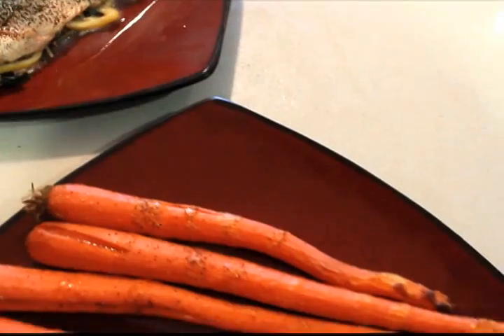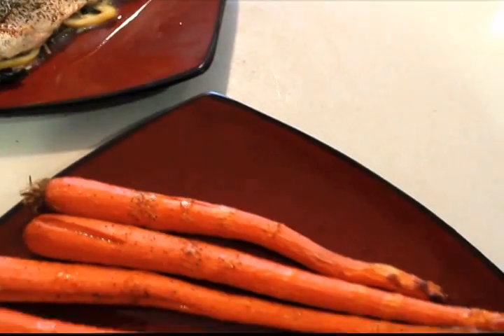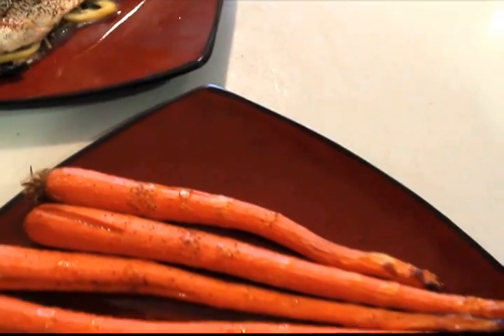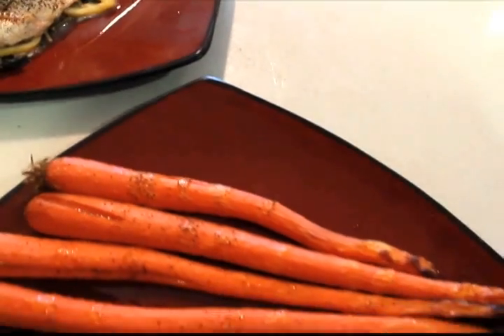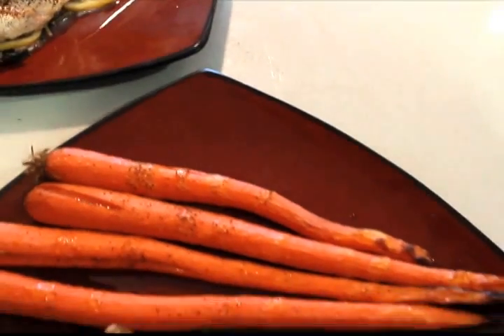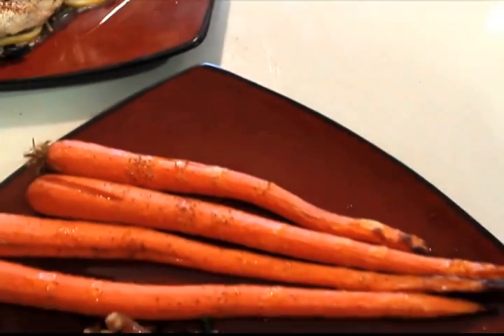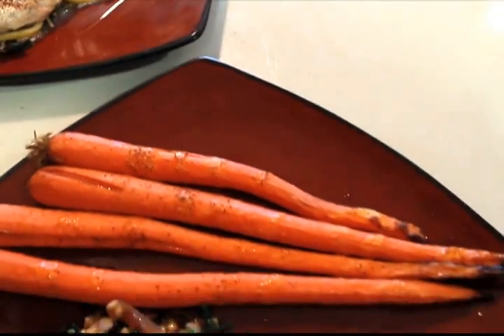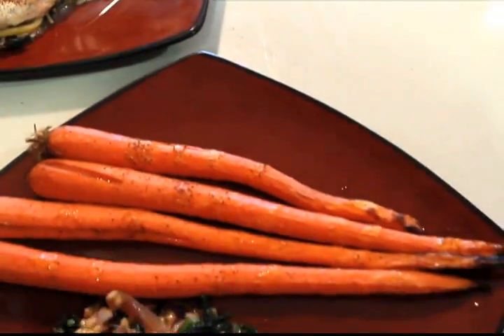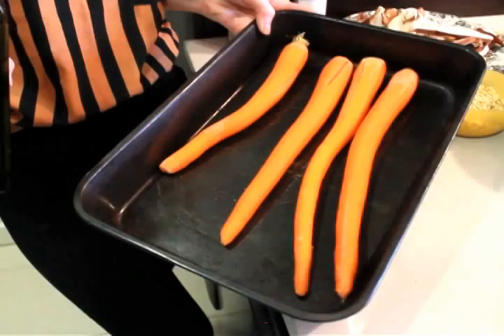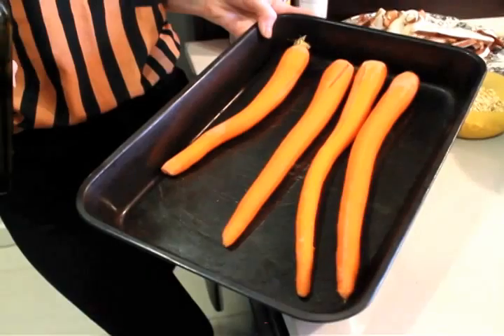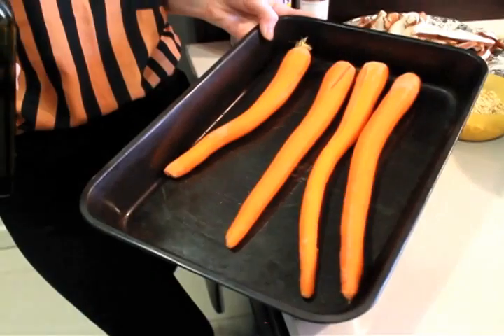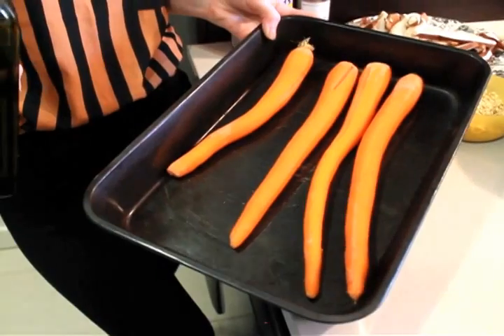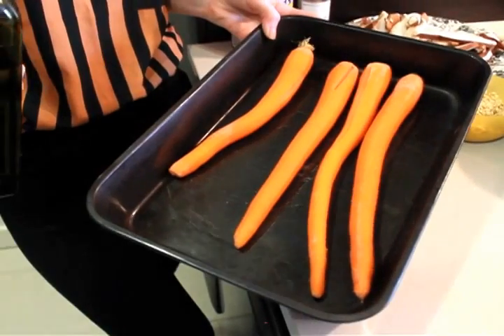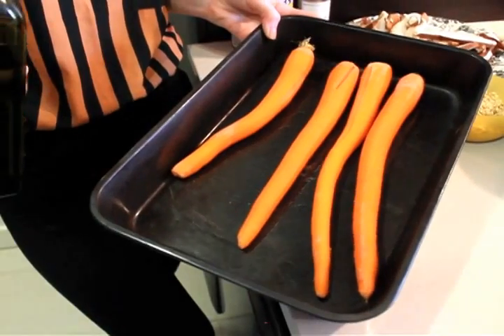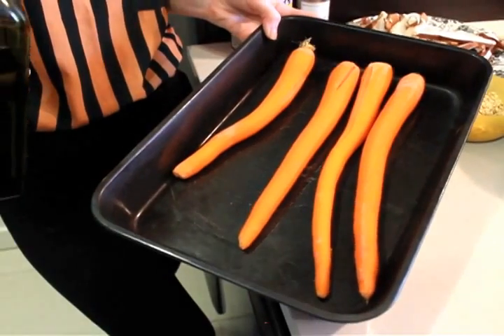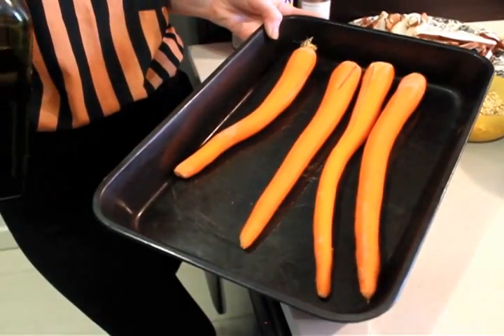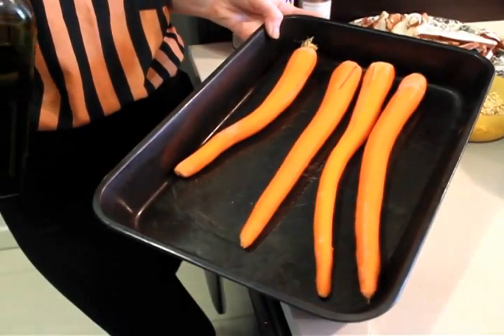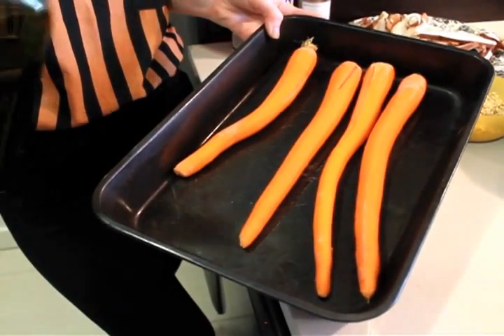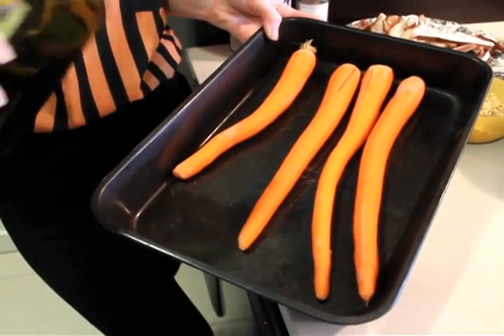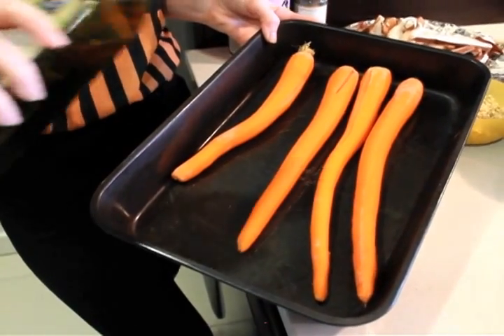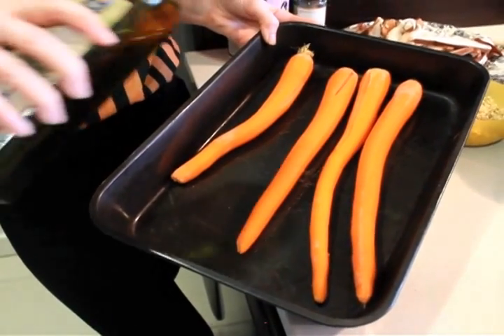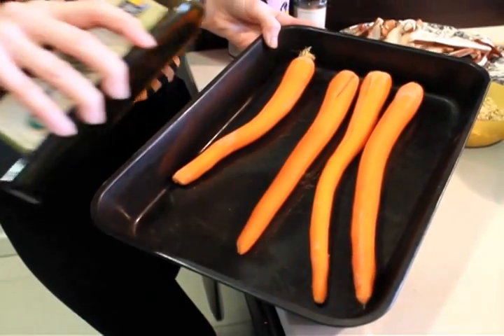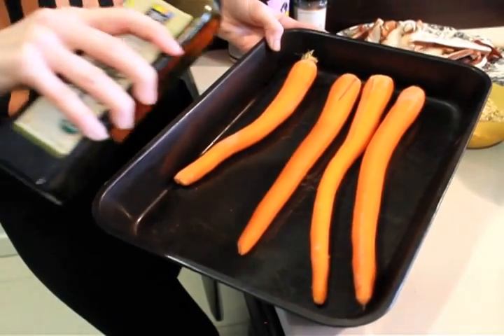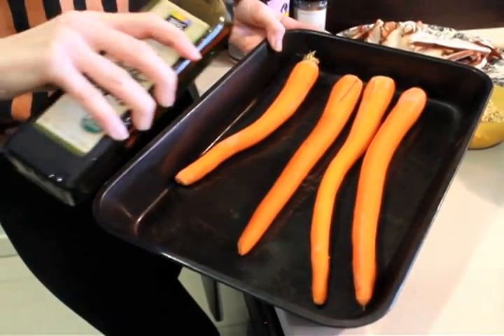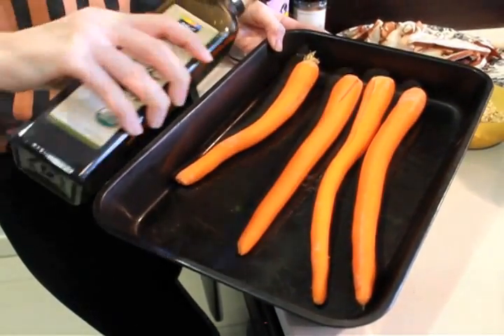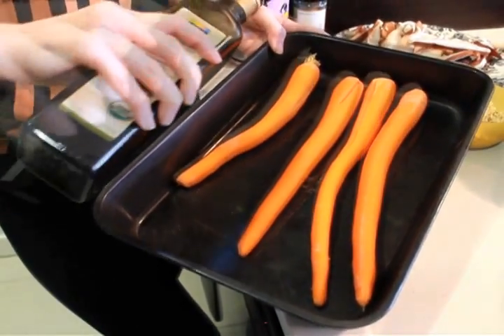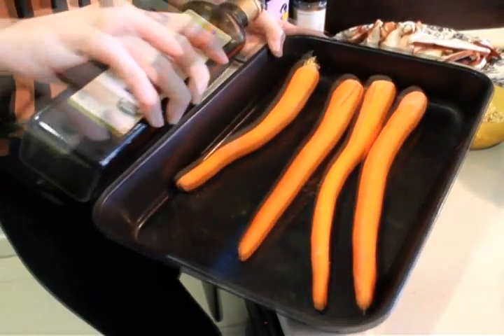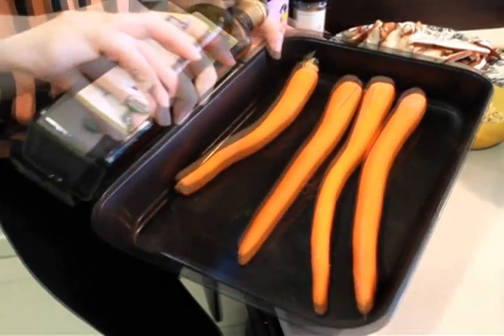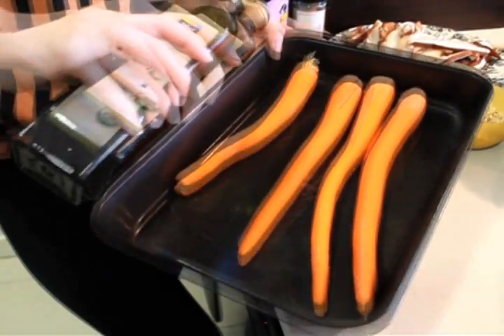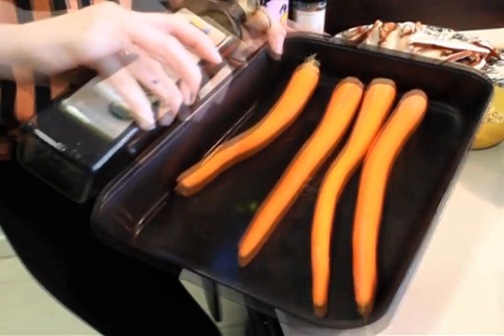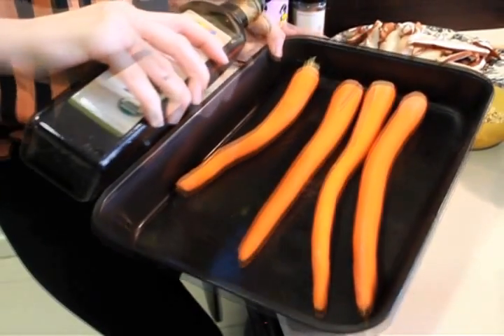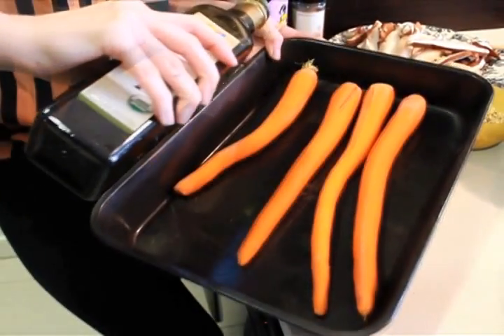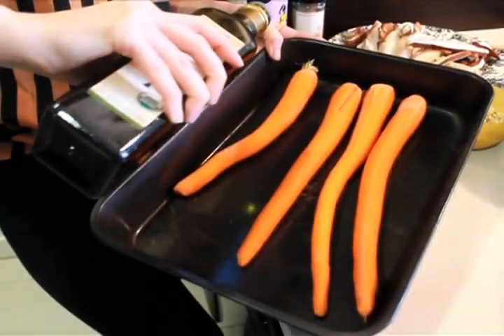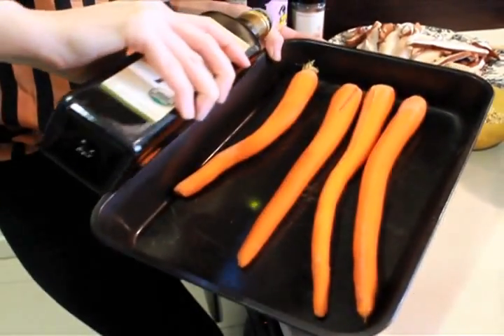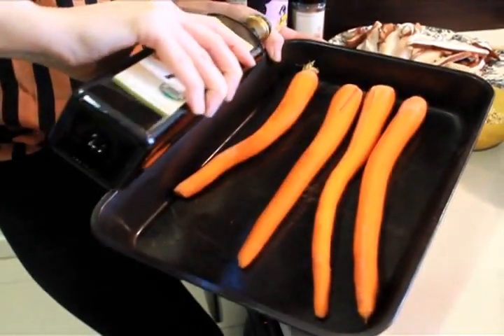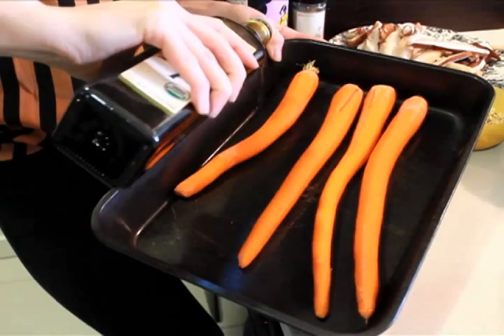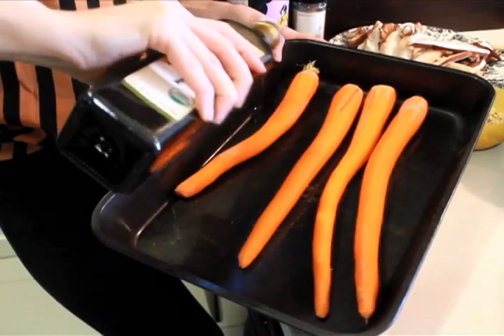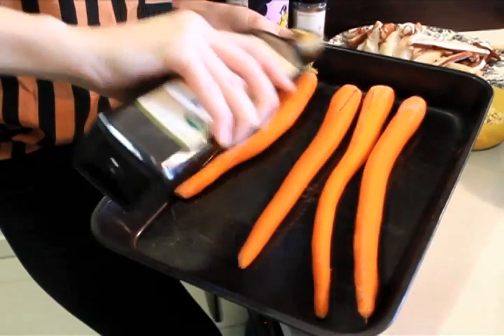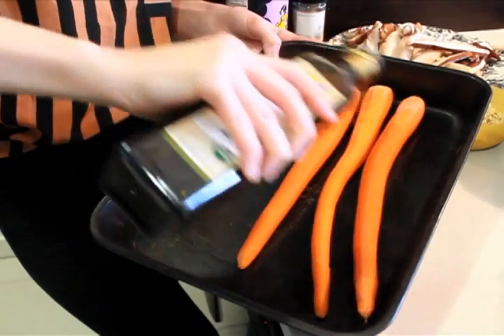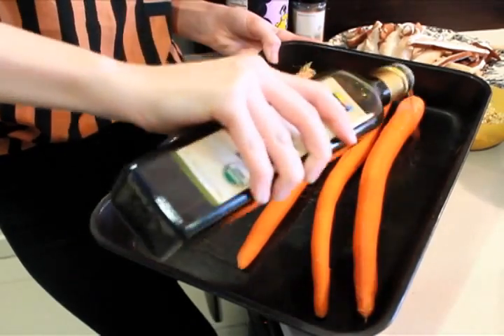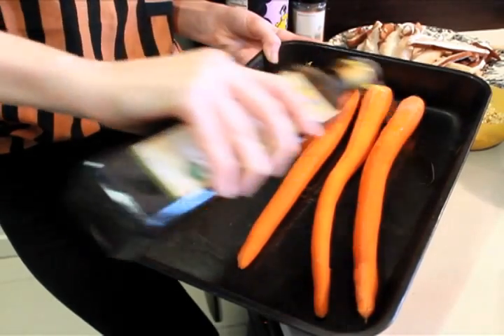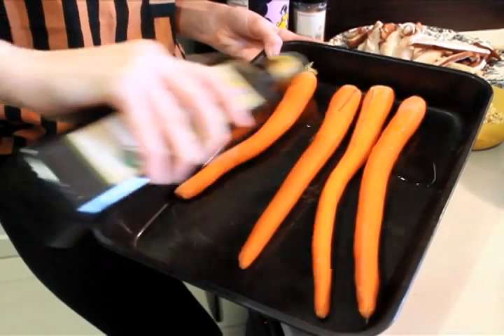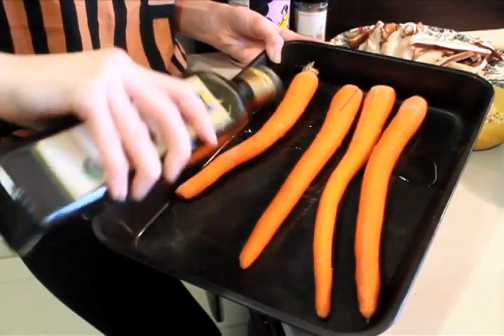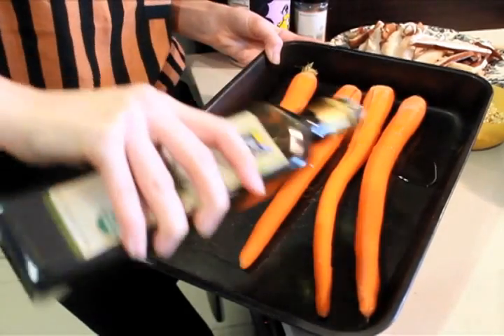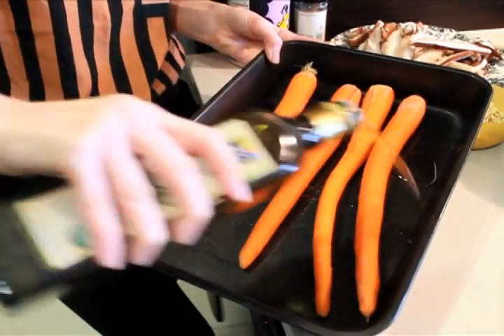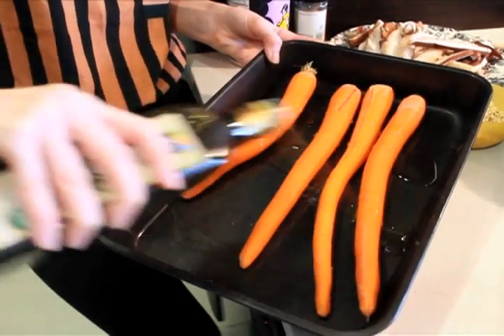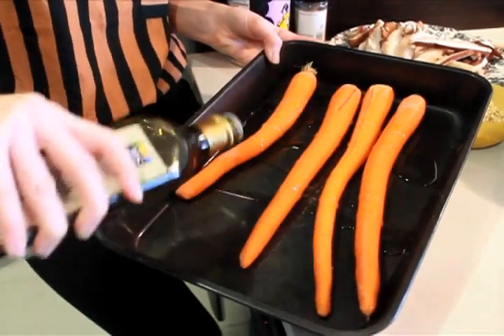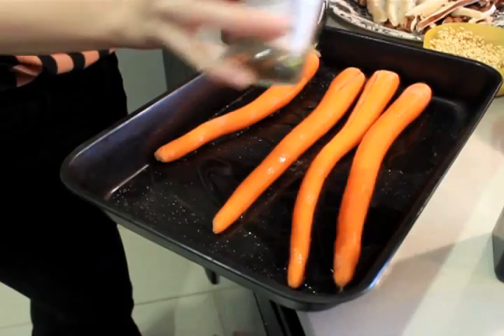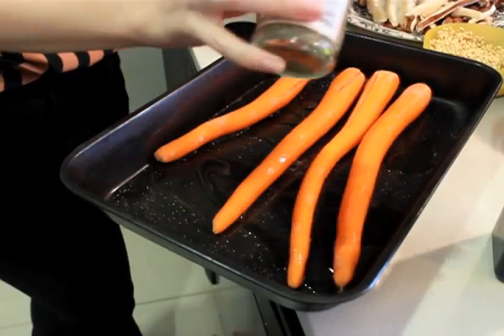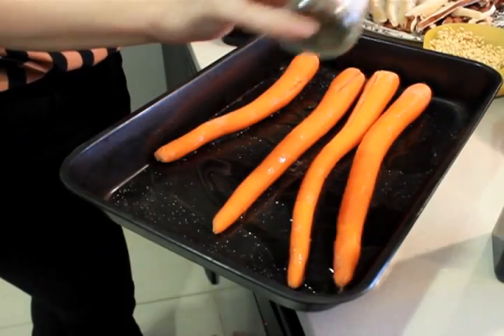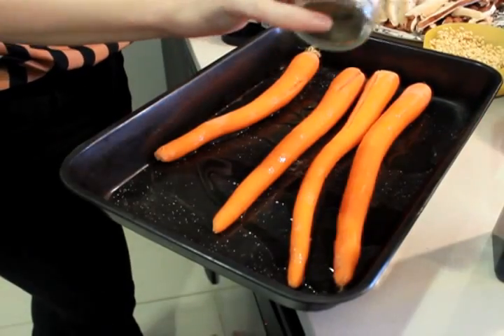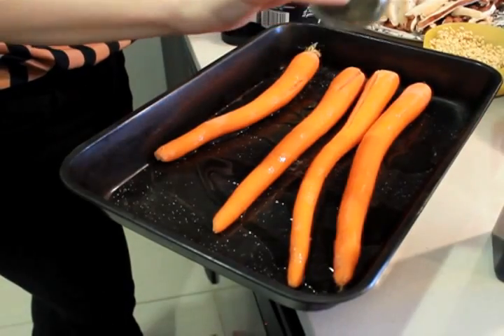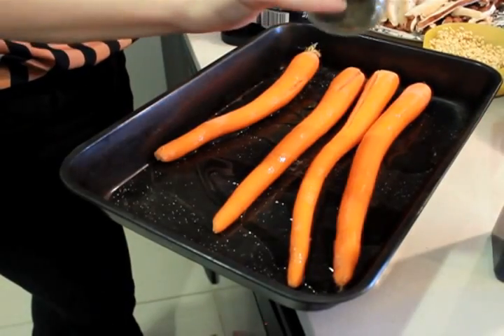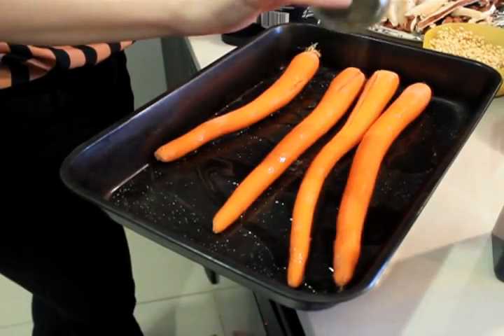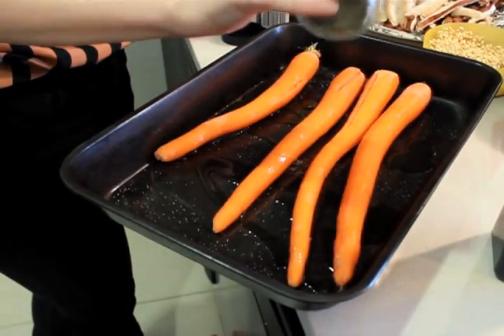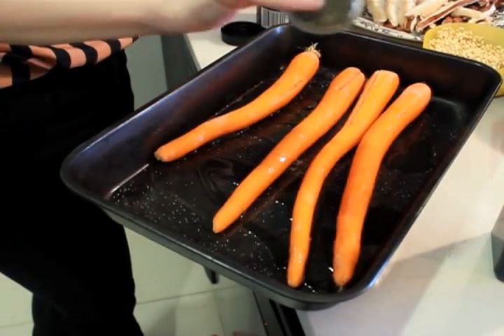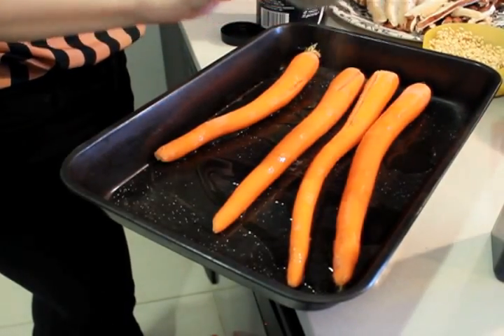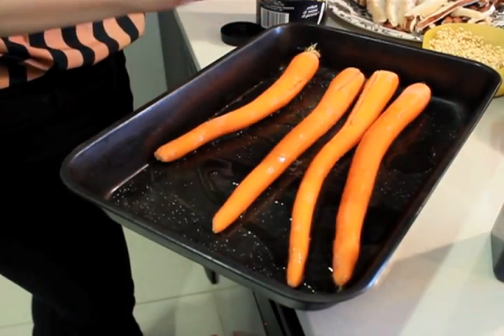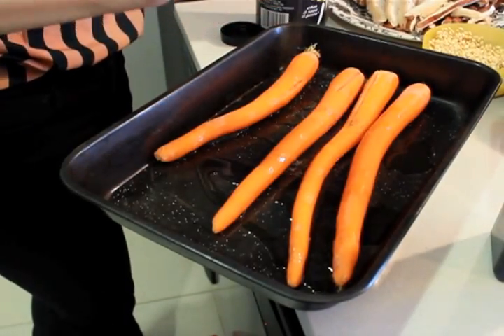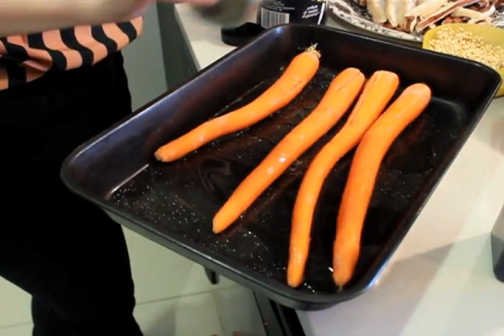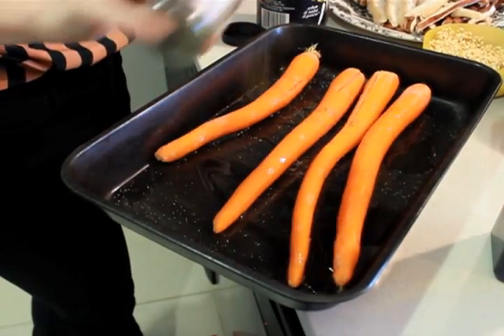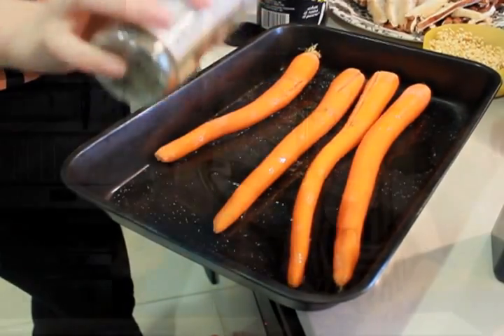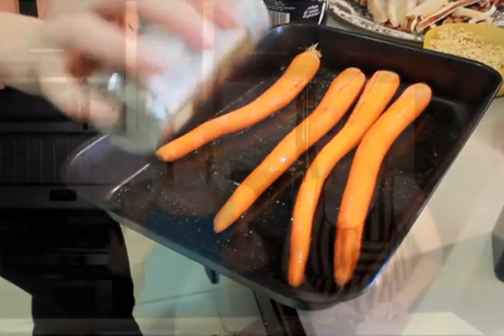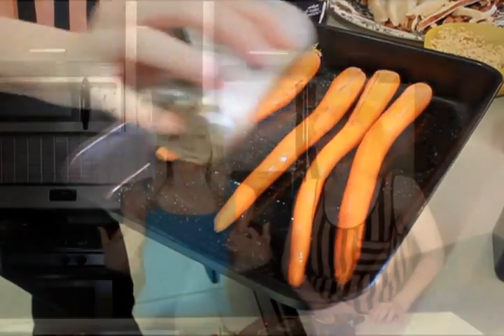For the carrots, place them in a shallow baking dish, drizzle with olive oil, and sprinkle with salt and pepper.